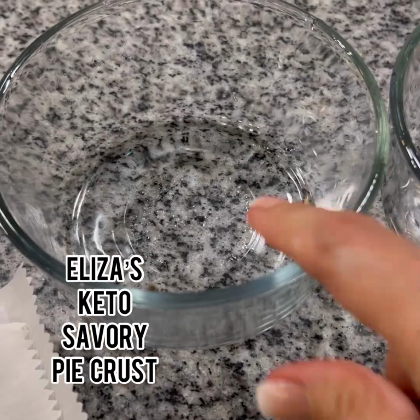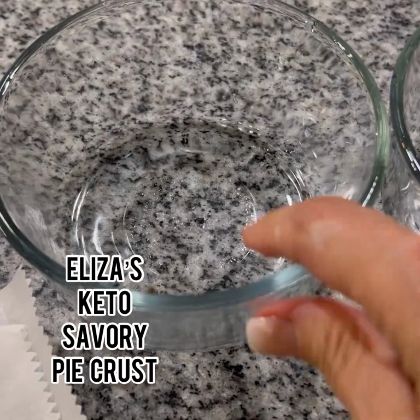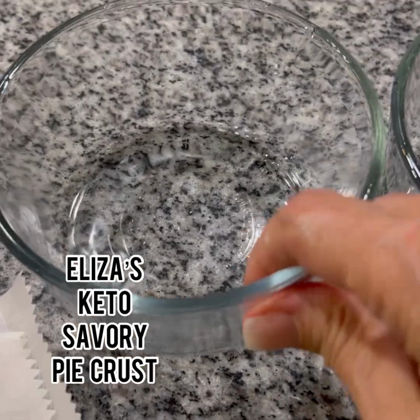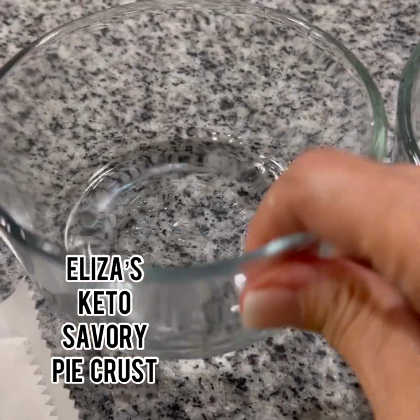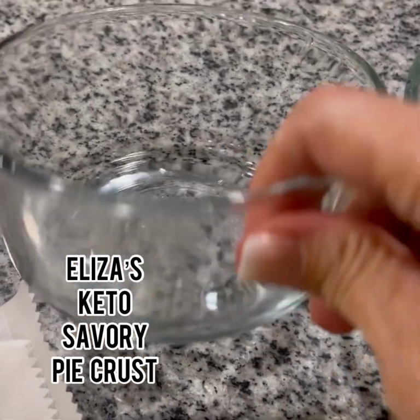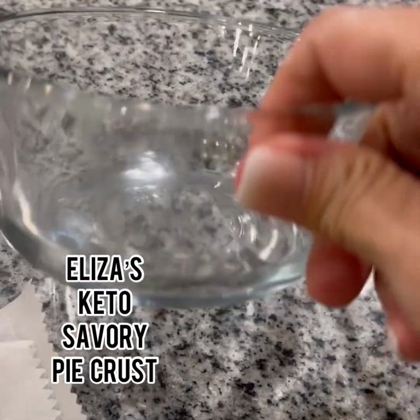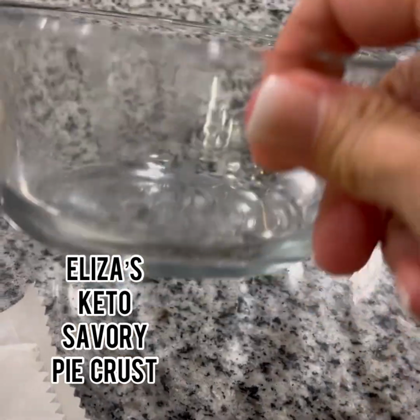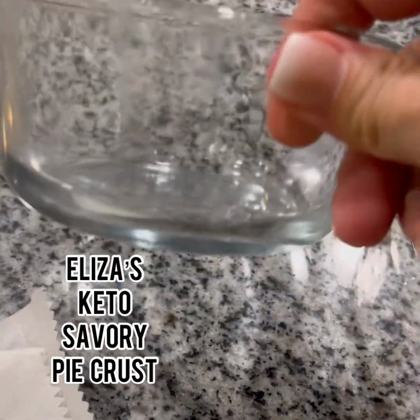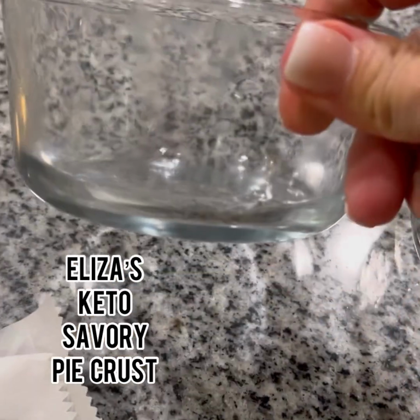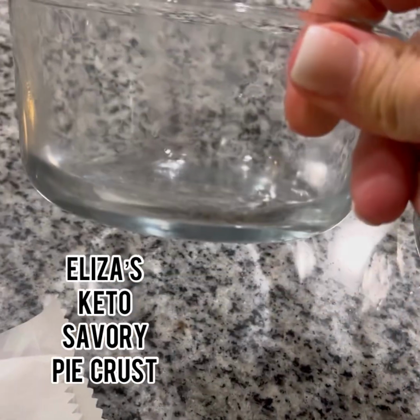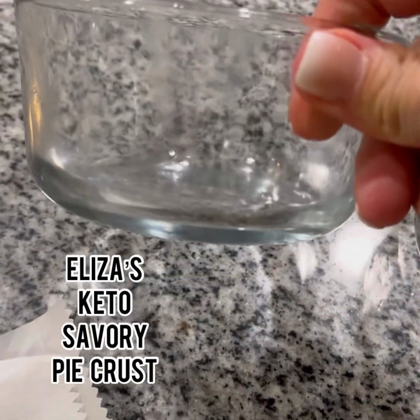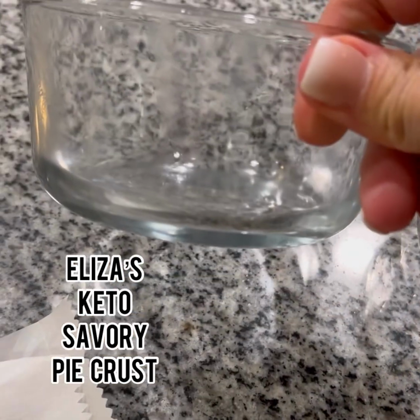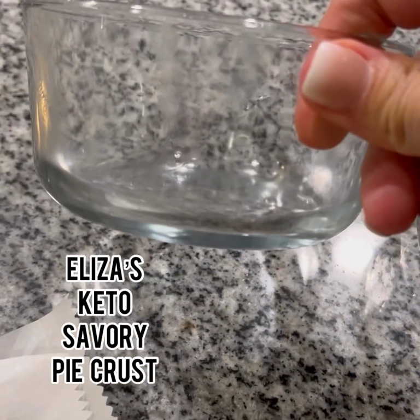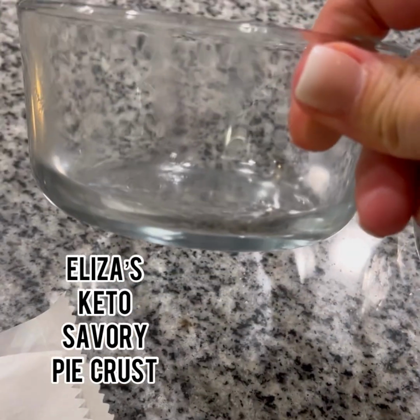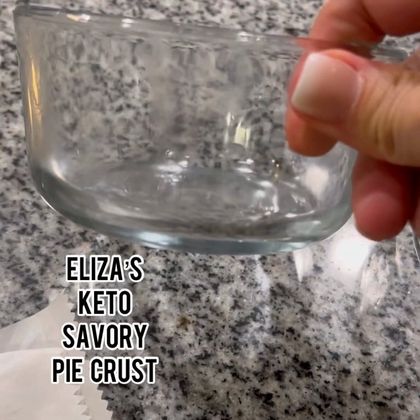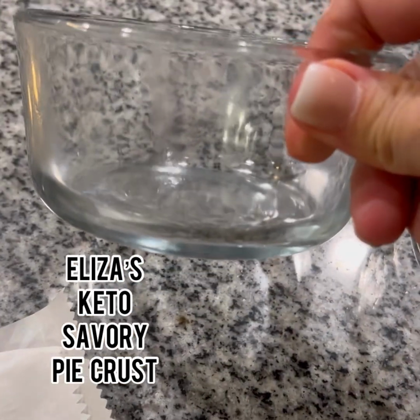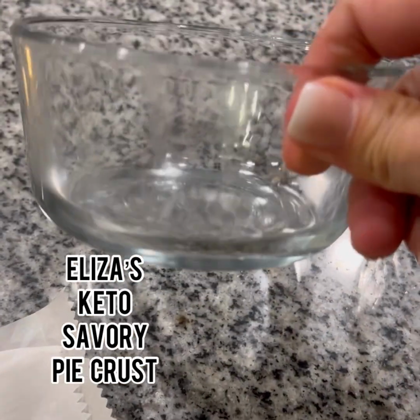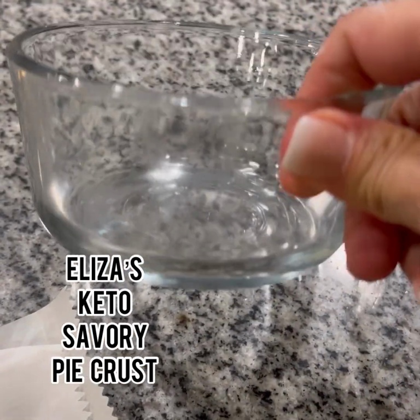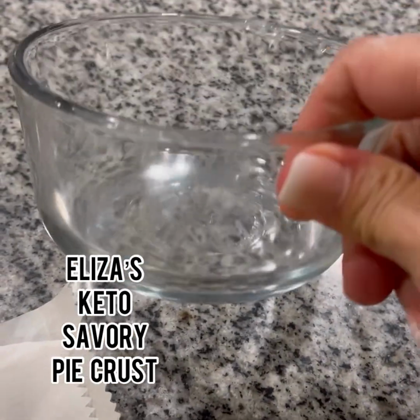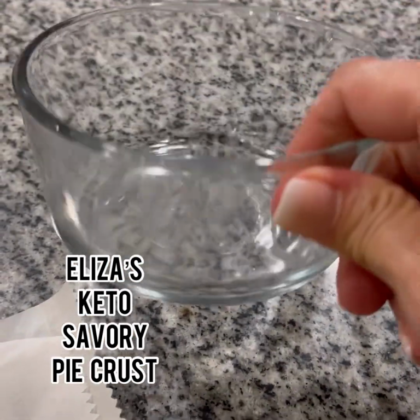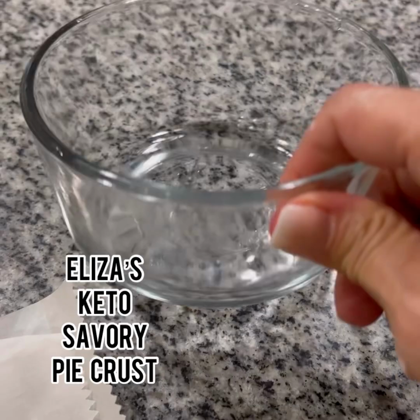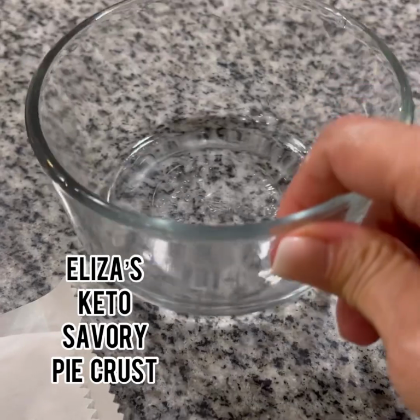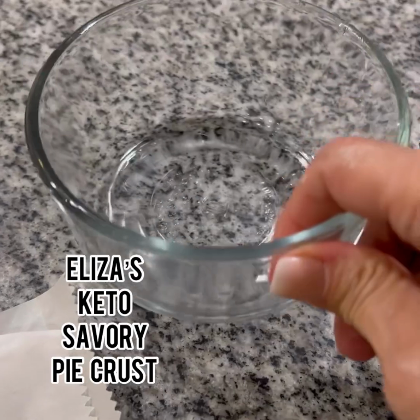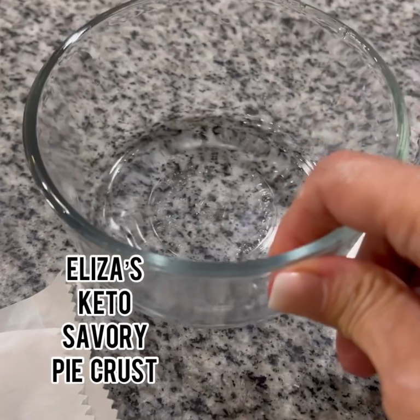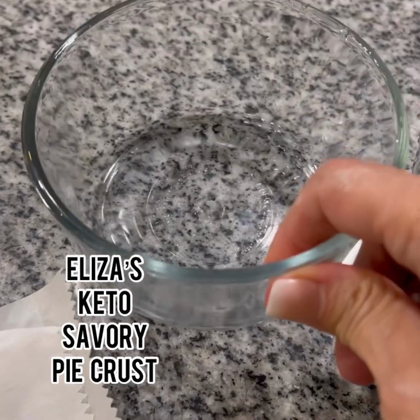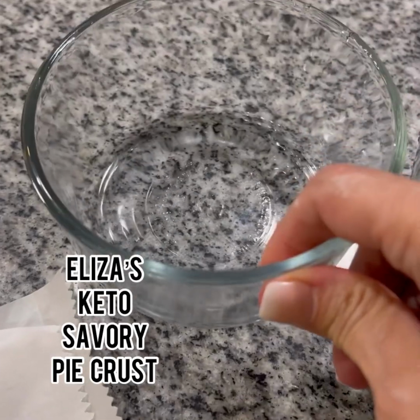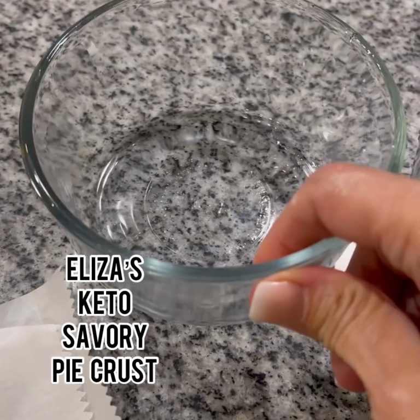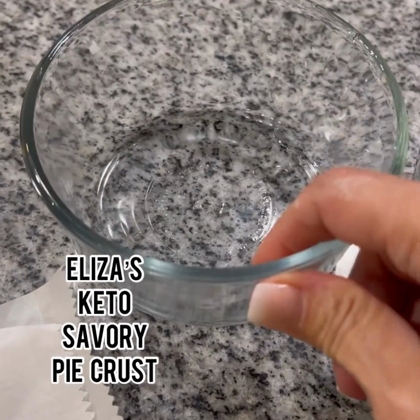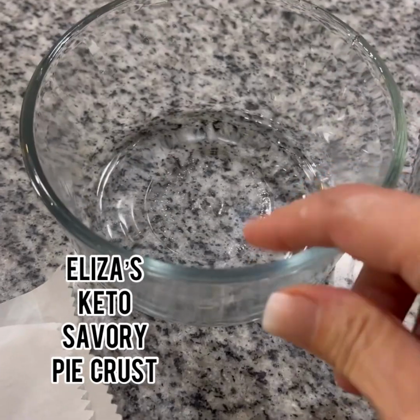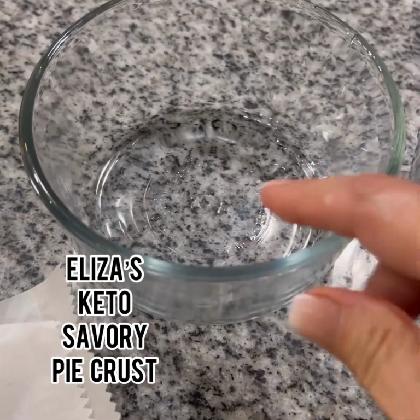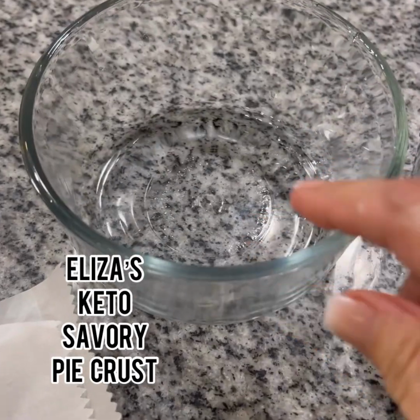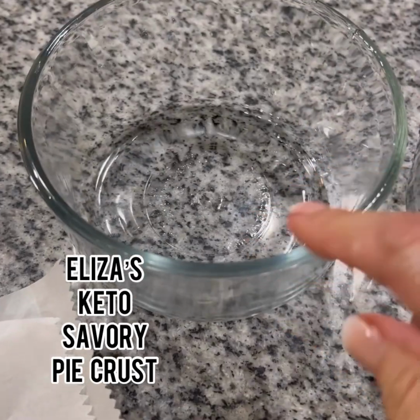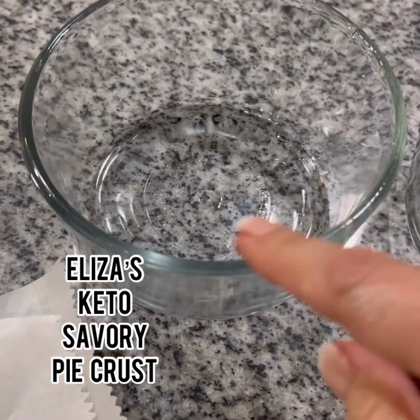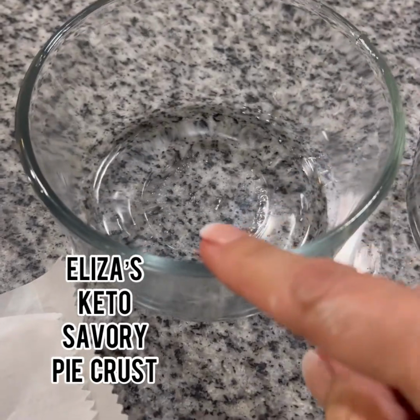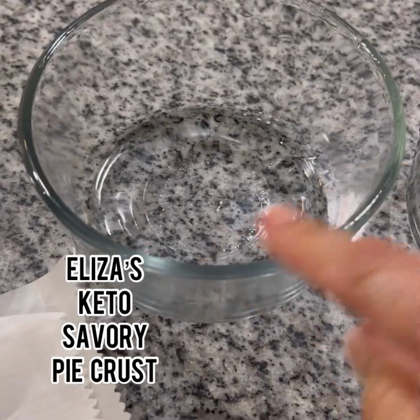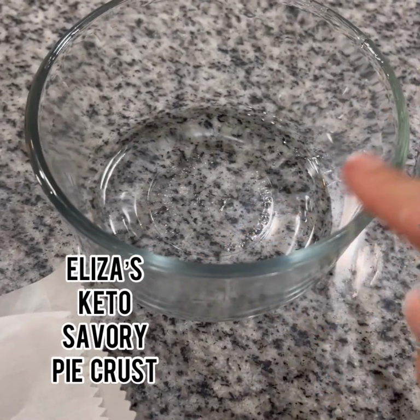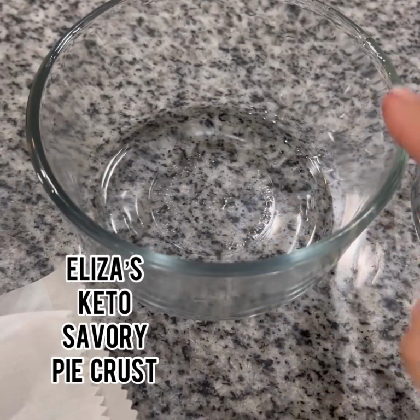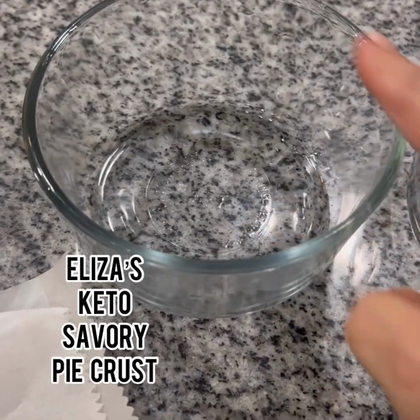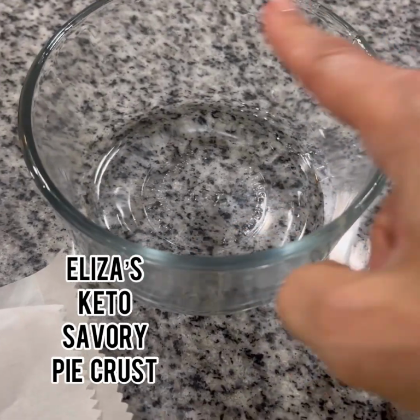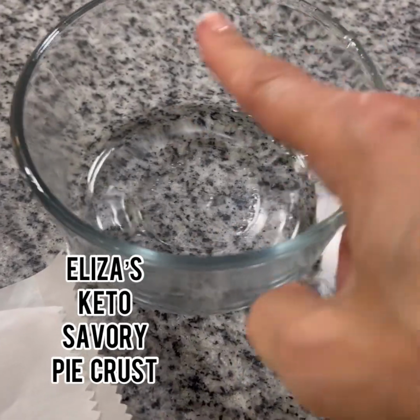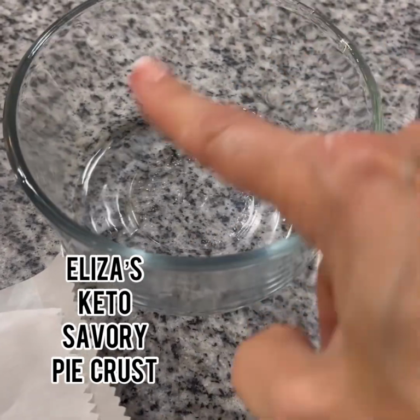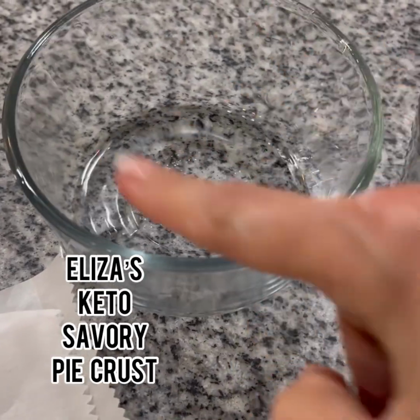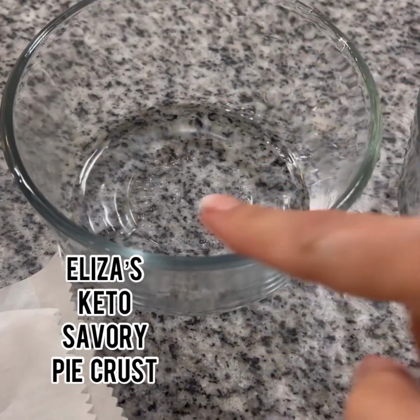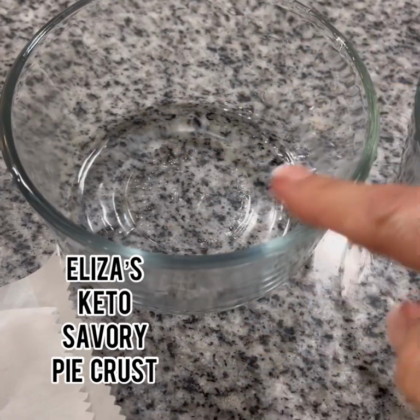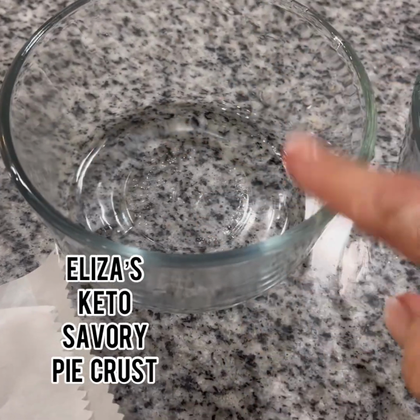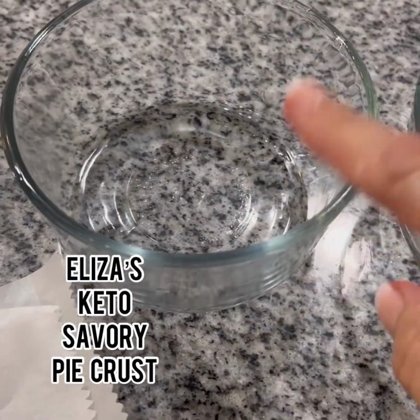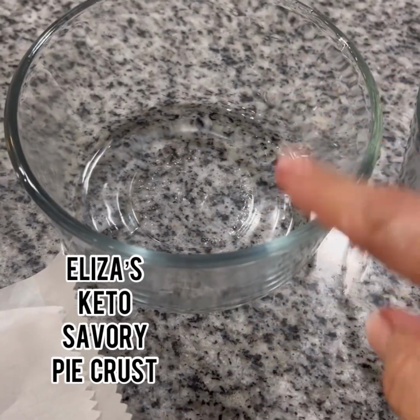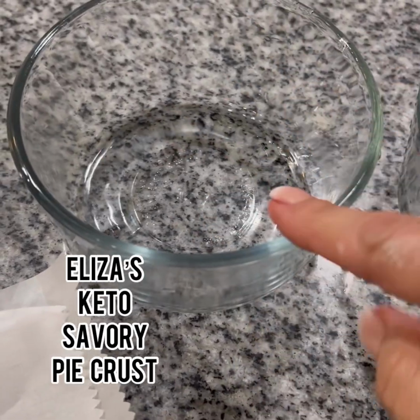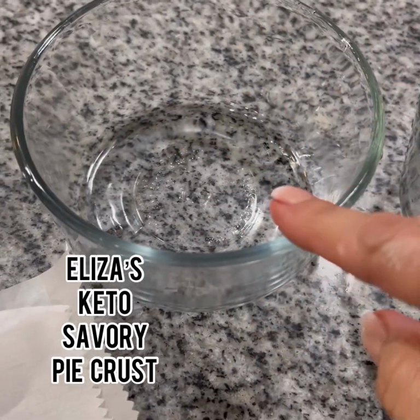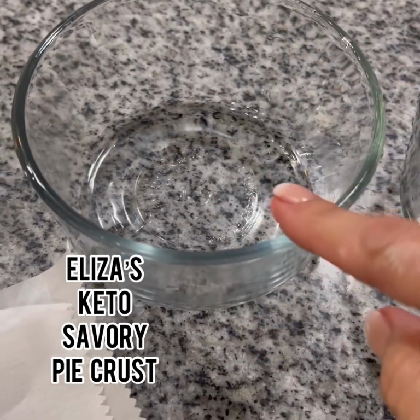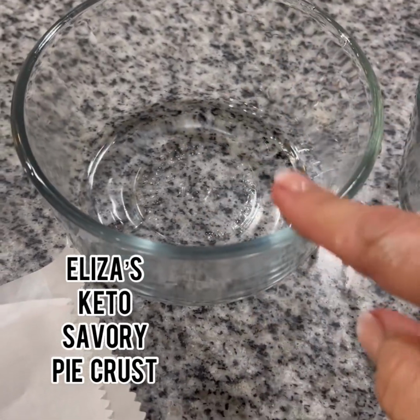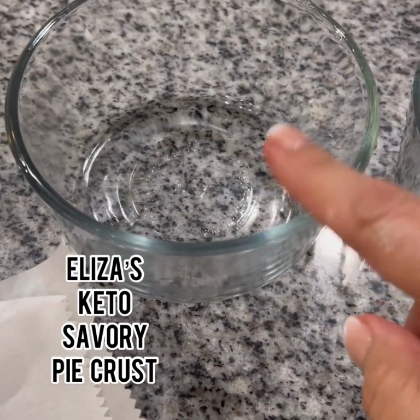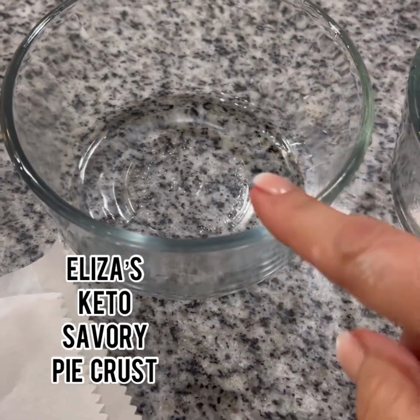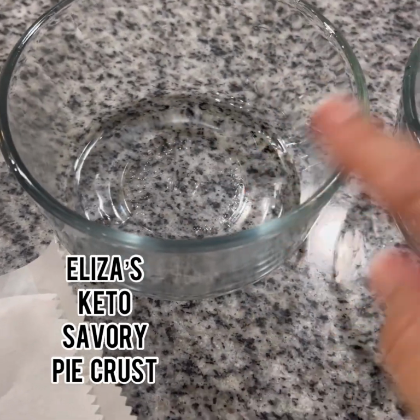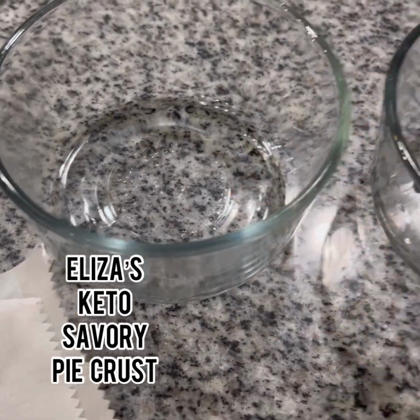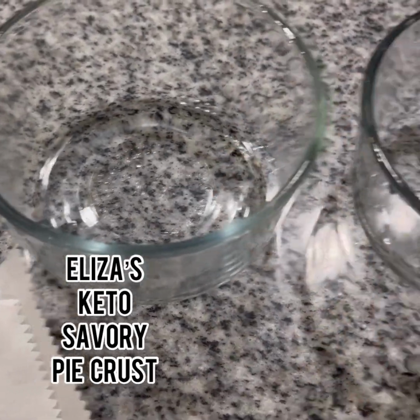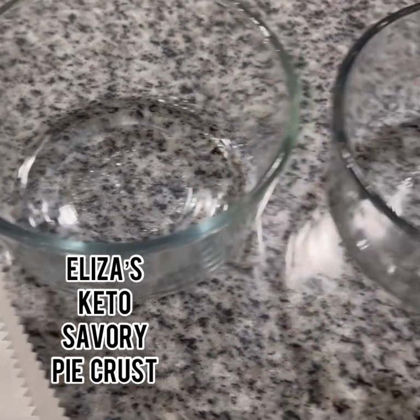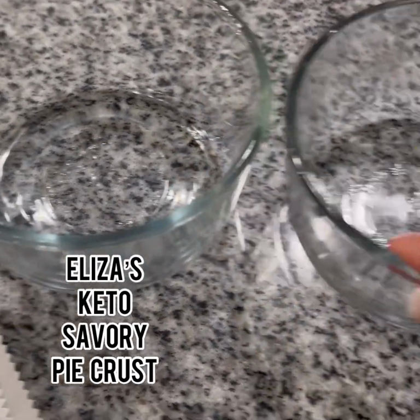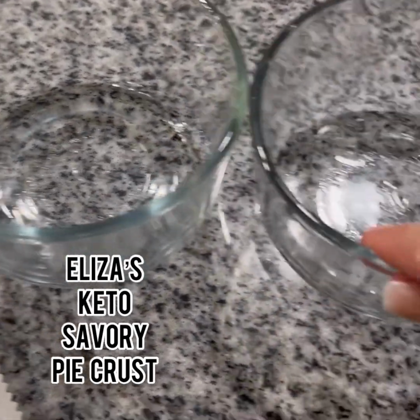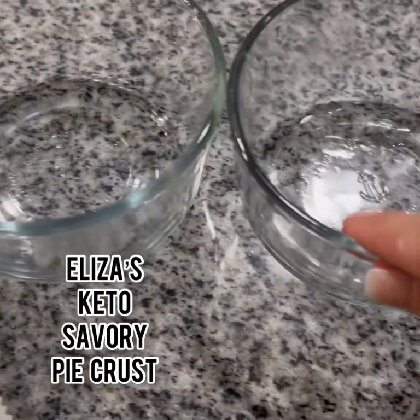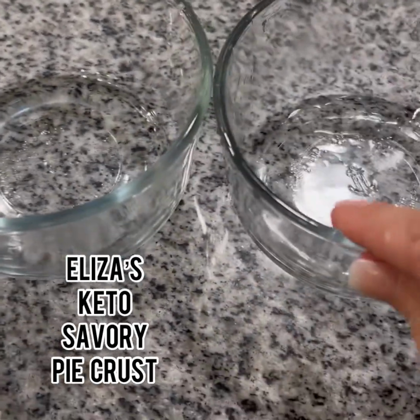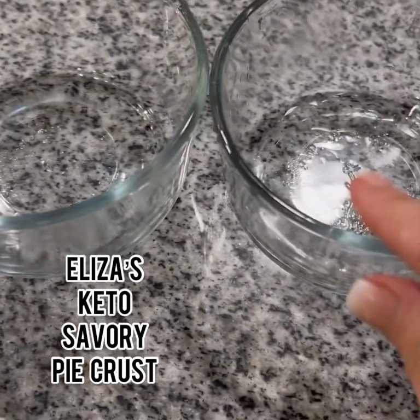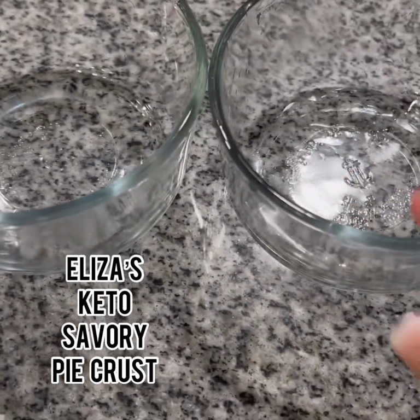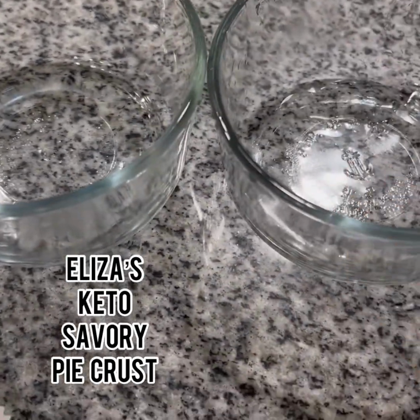Okay, so these are two cups. I have one cup also, but Alyssa said she wanted a big one, so I'm gonna make two of these.